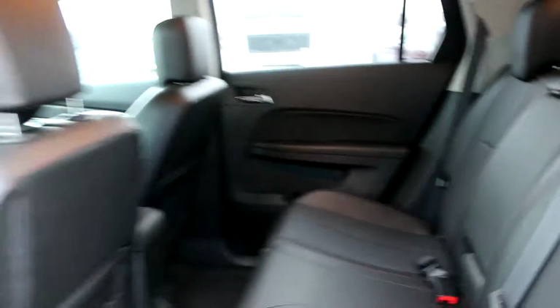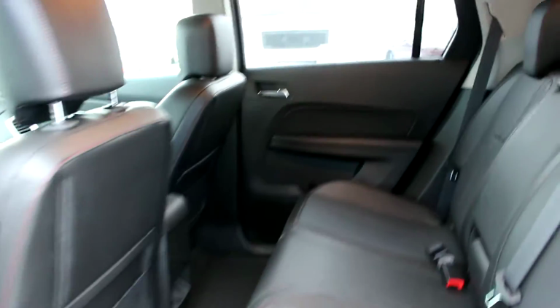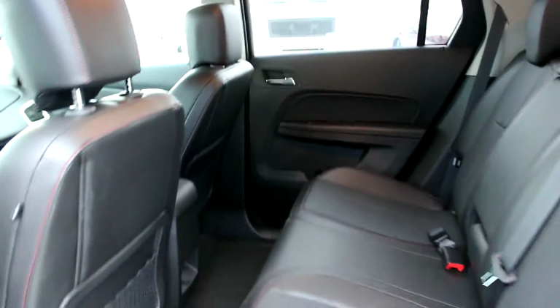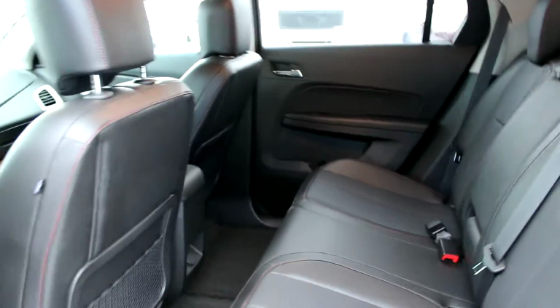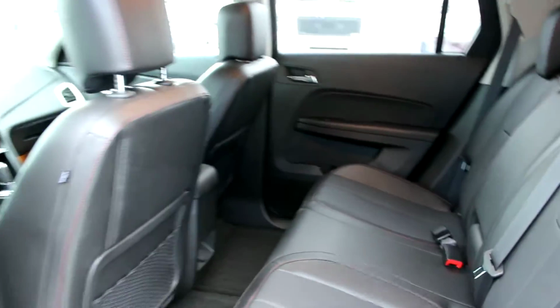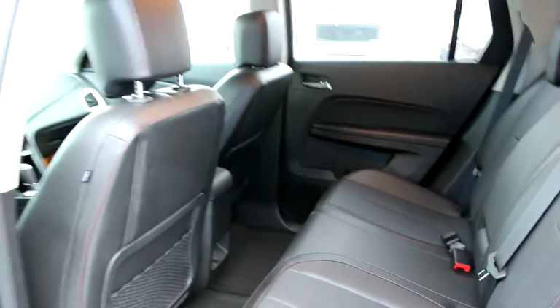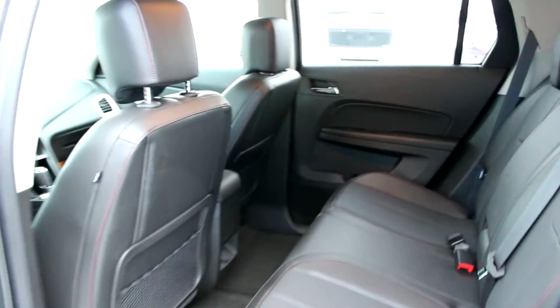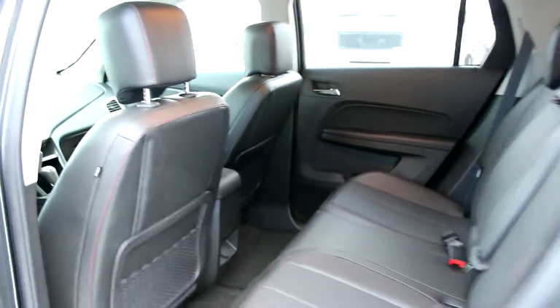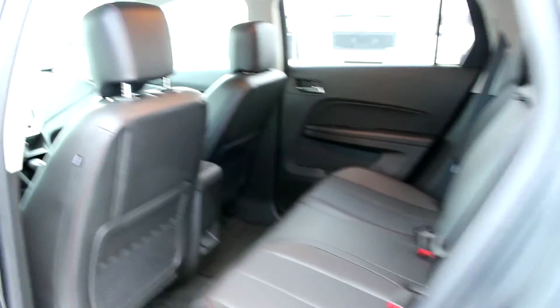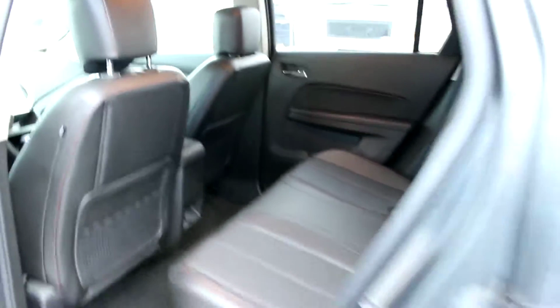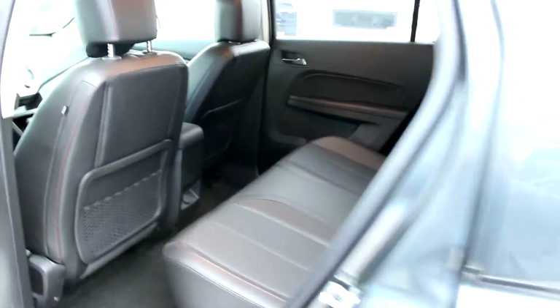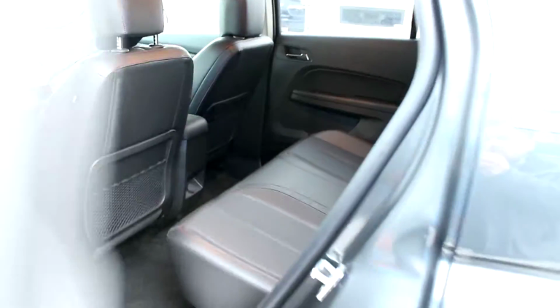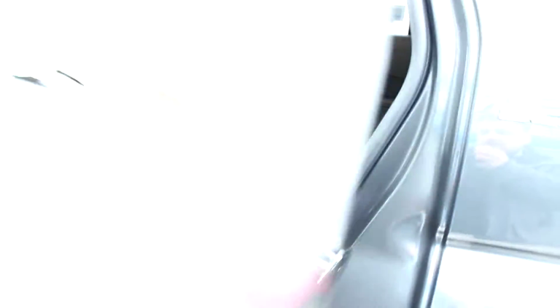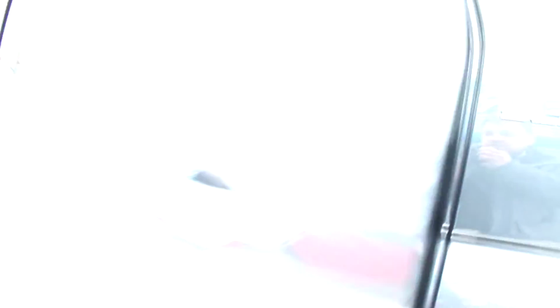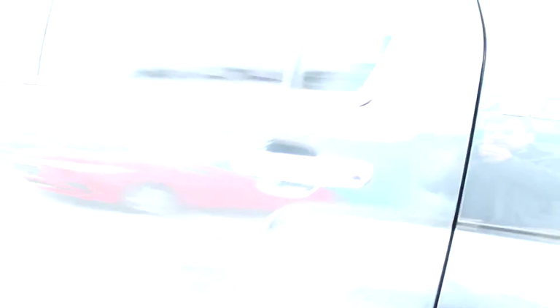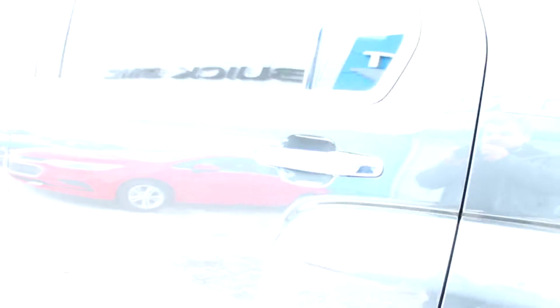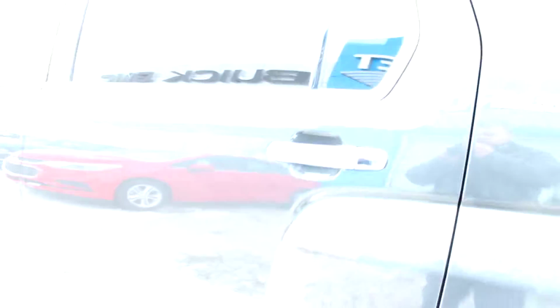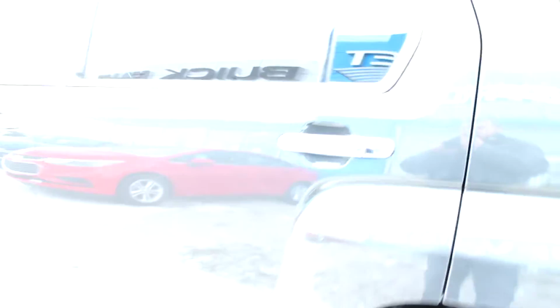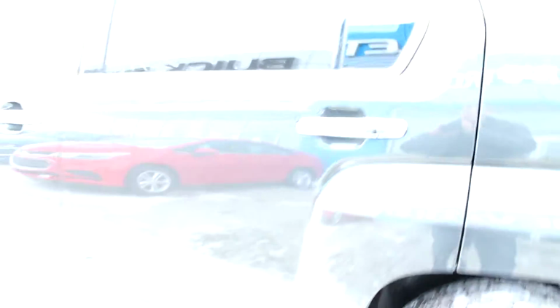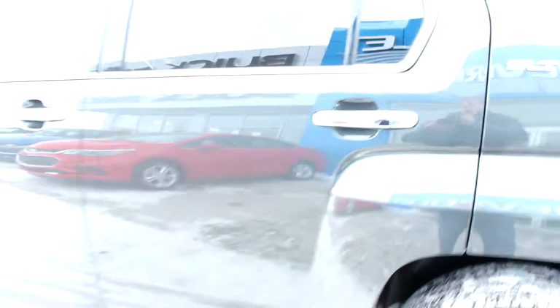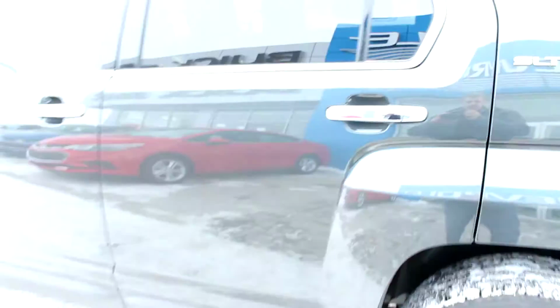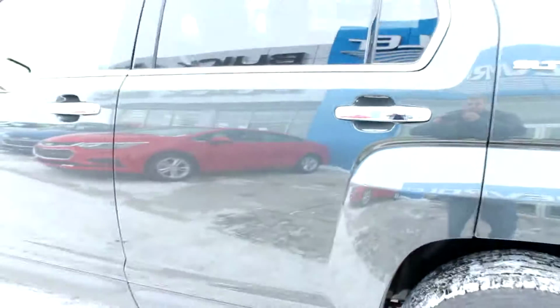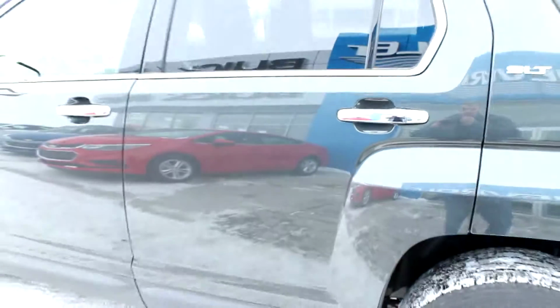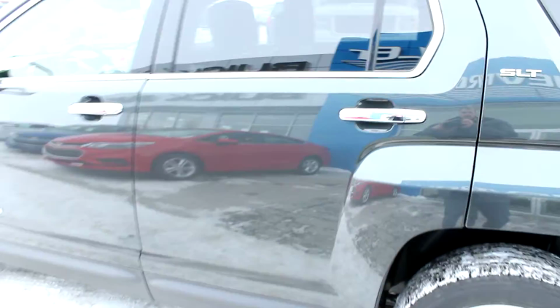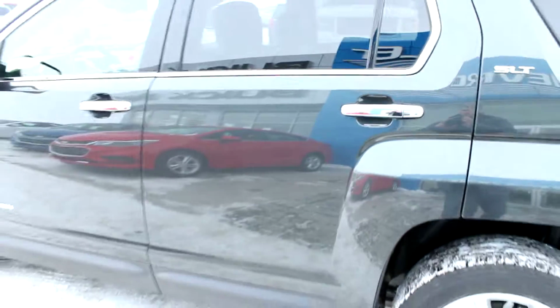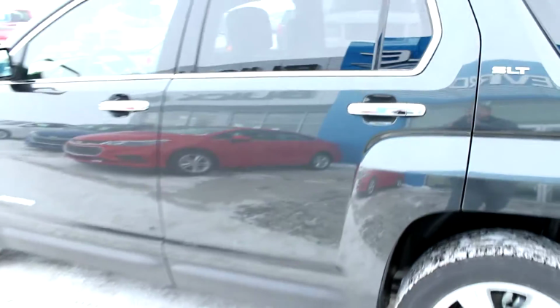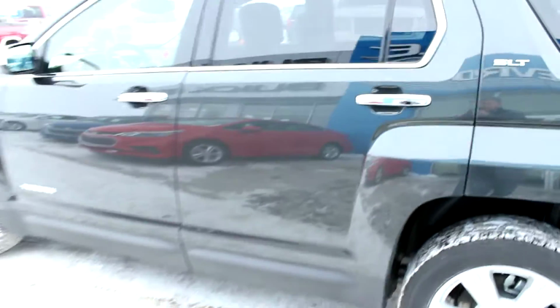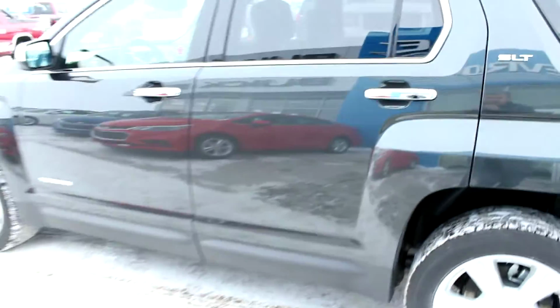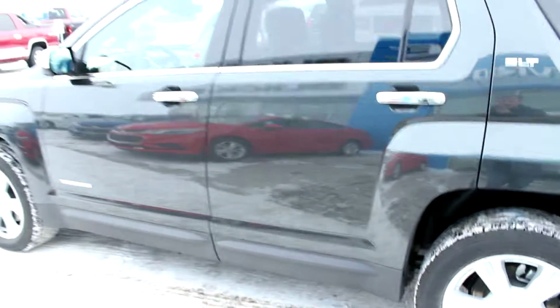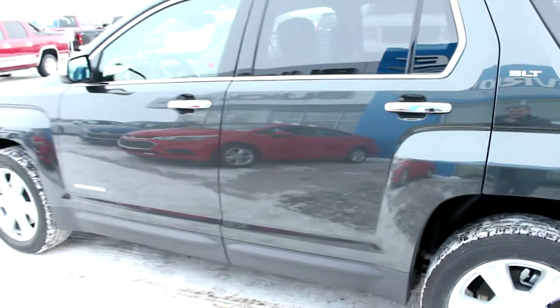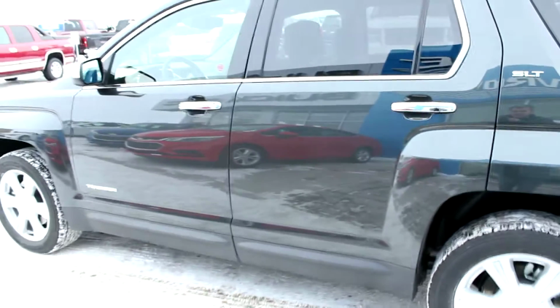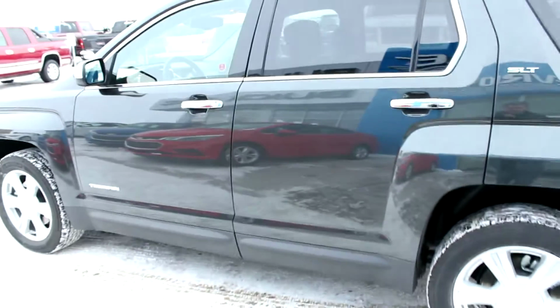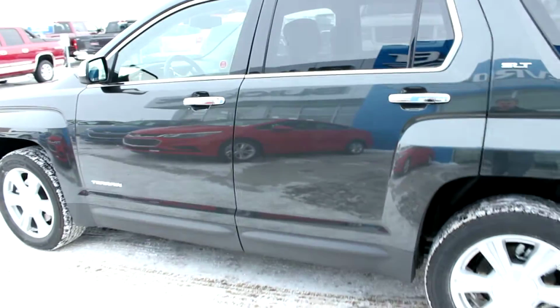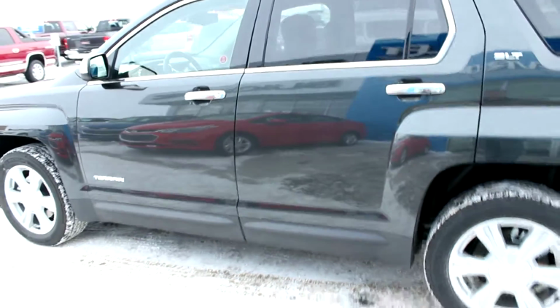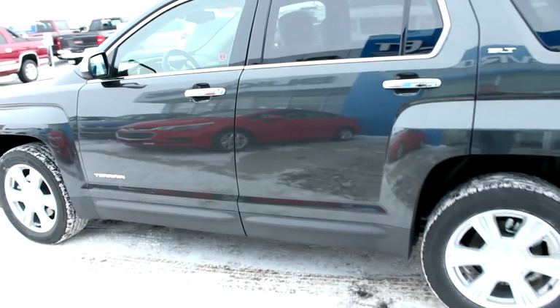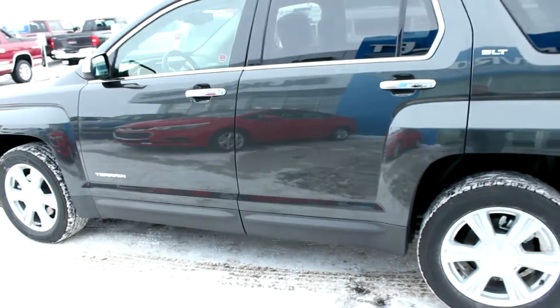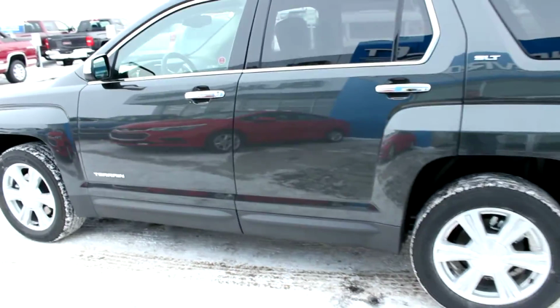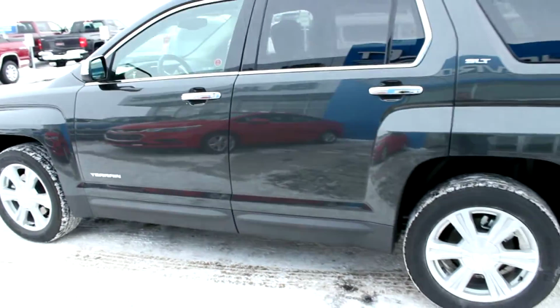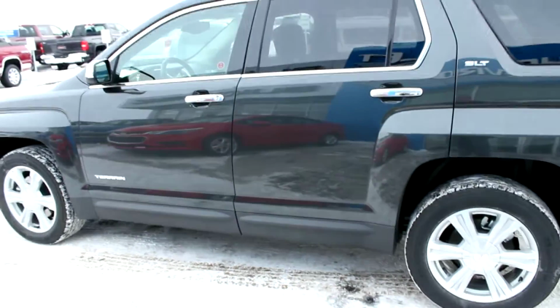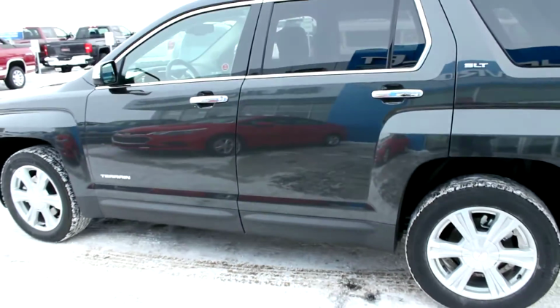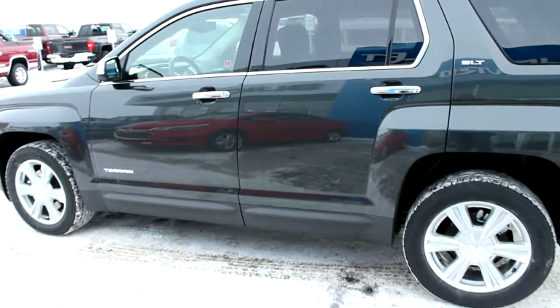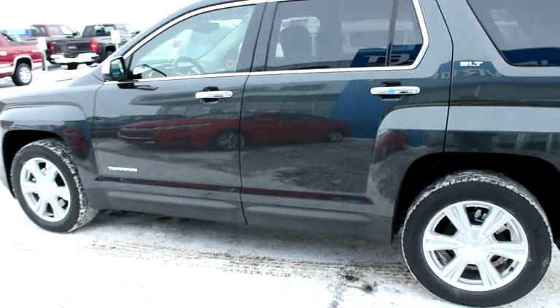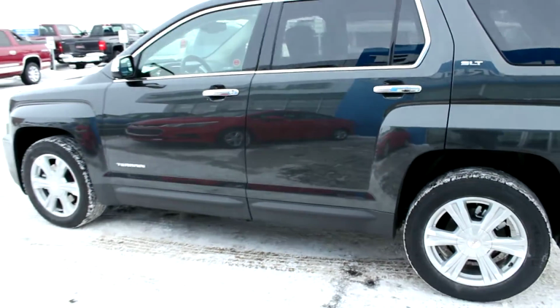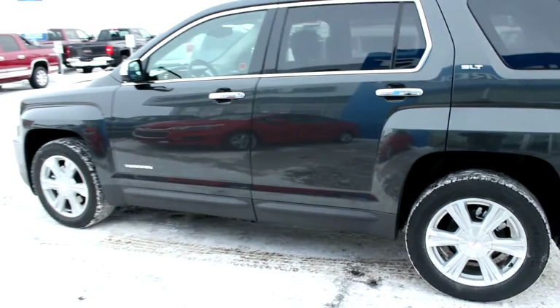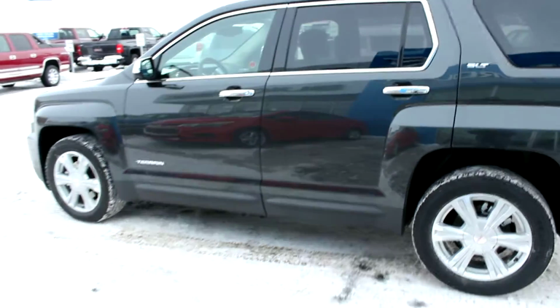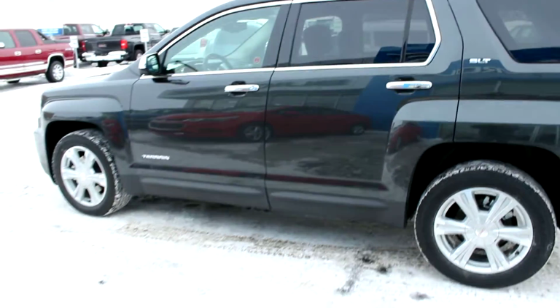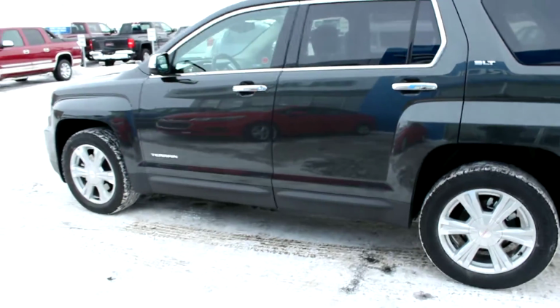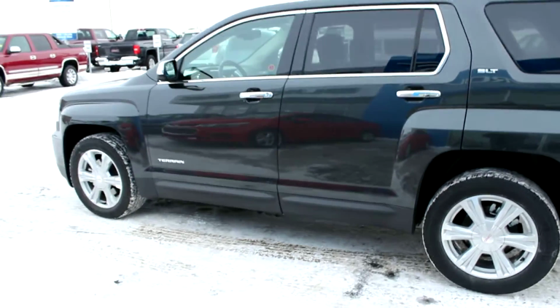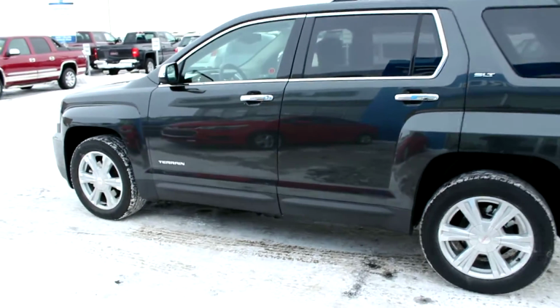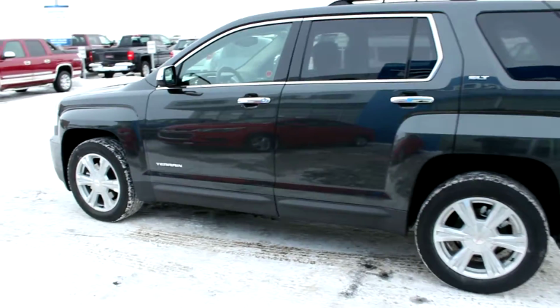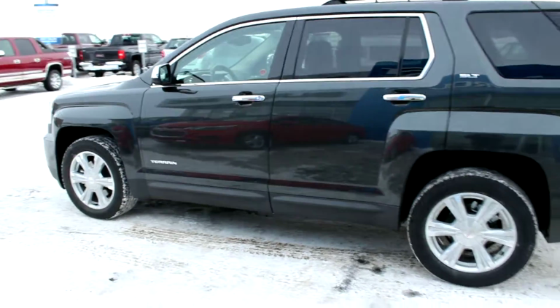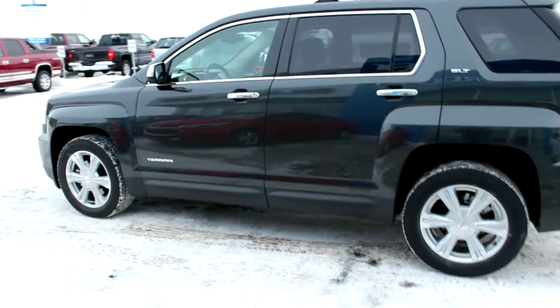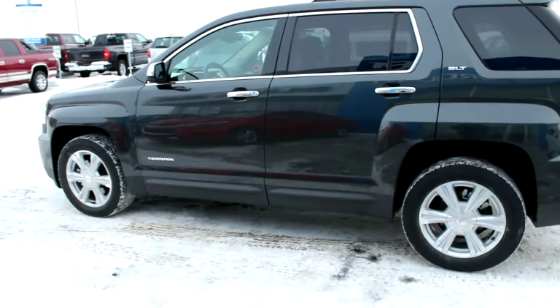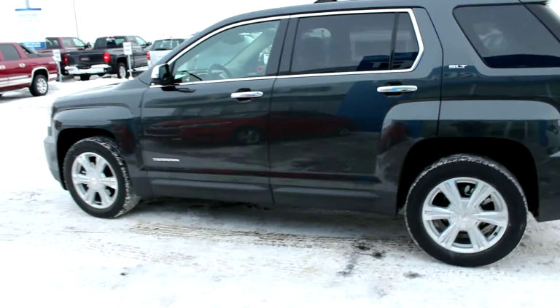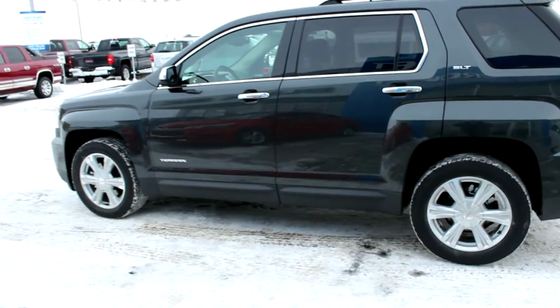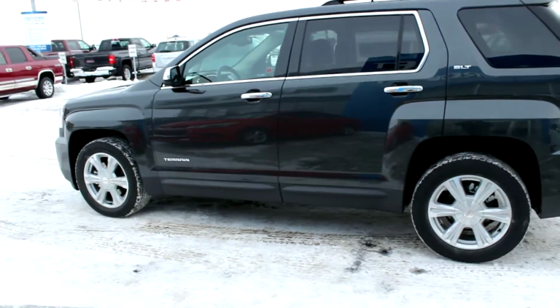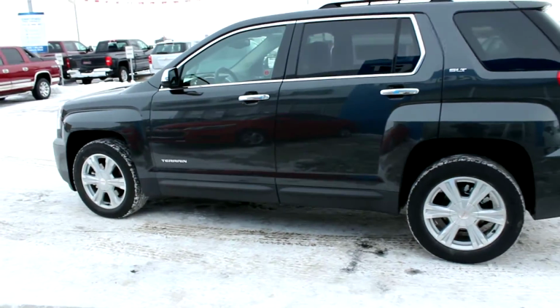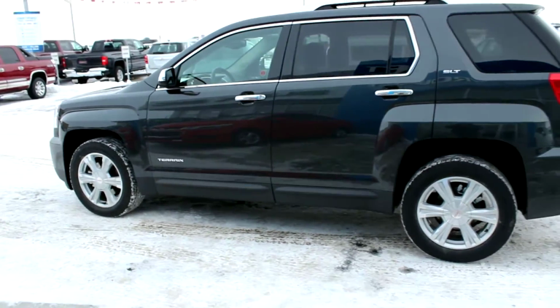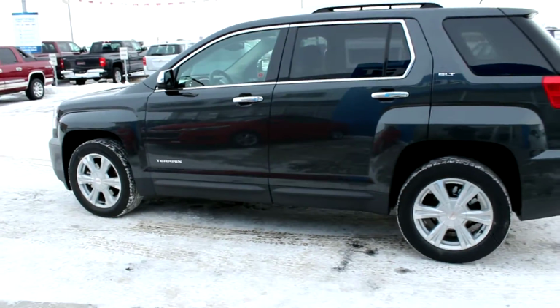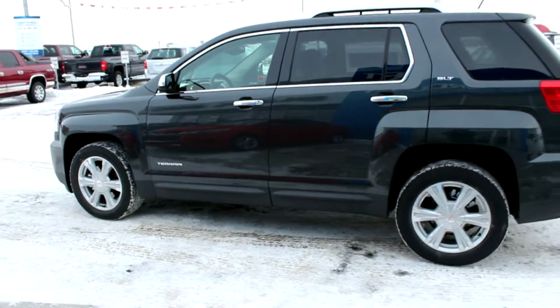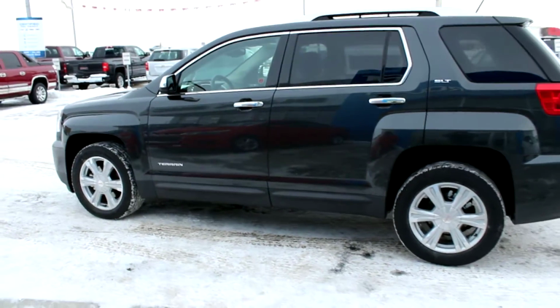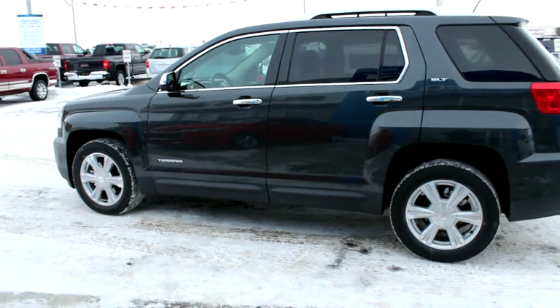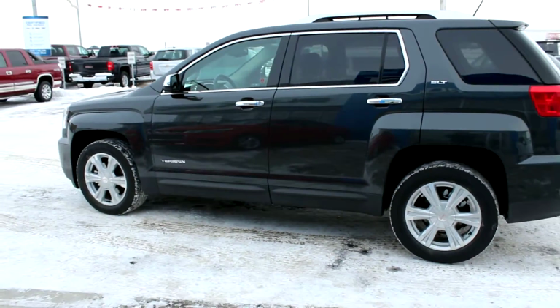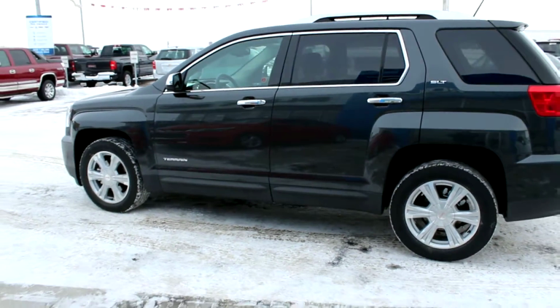Again, this is the brand new 2017 GMC Terrain SLT all-wheel drive at Davis Chevrolet GMC Buick in Claresholm, Alberta.